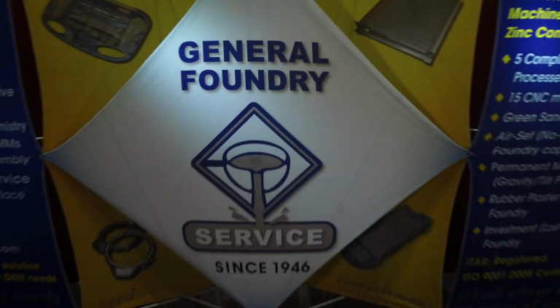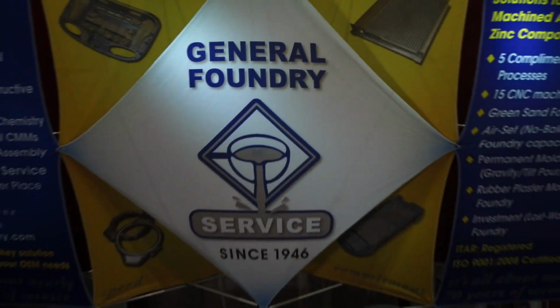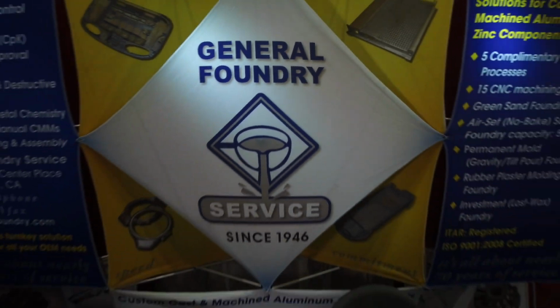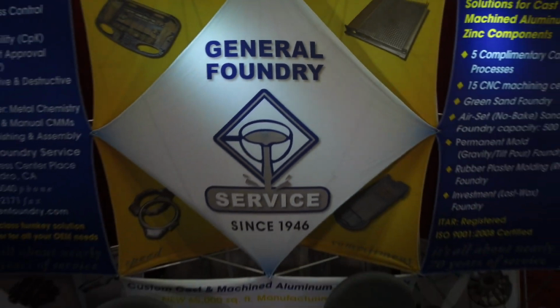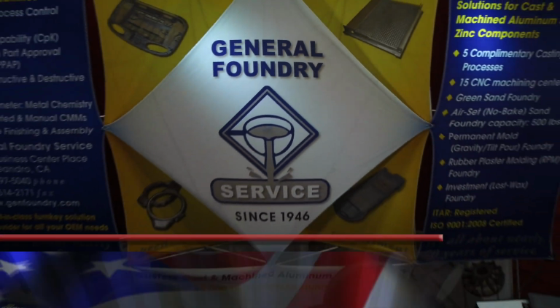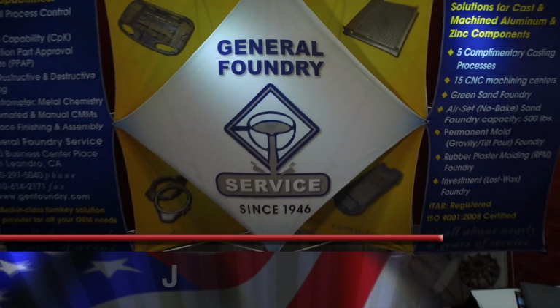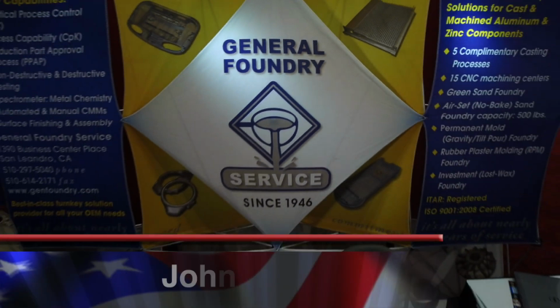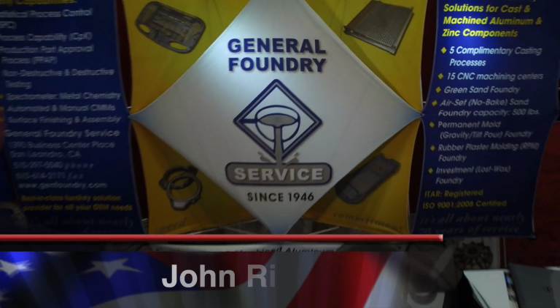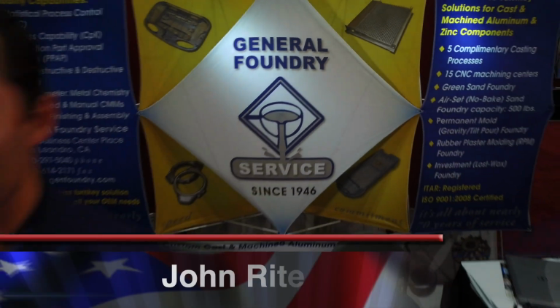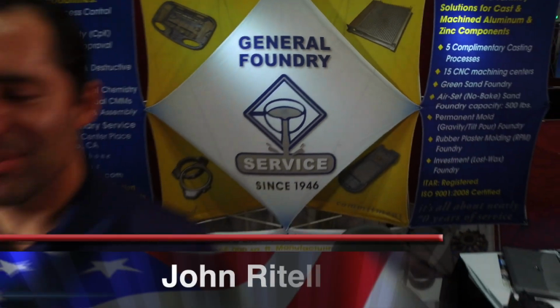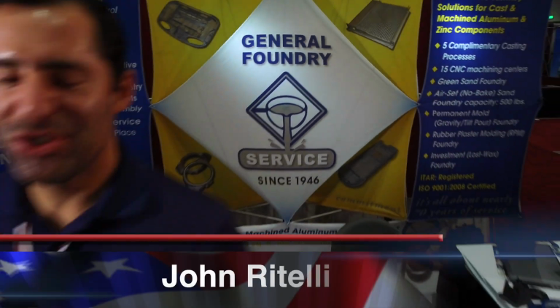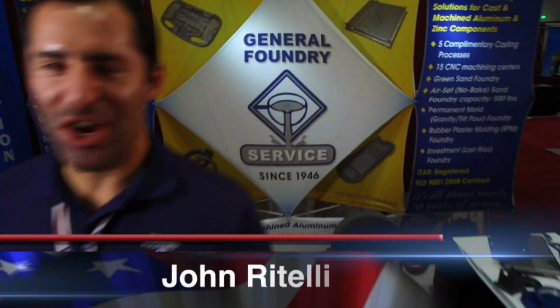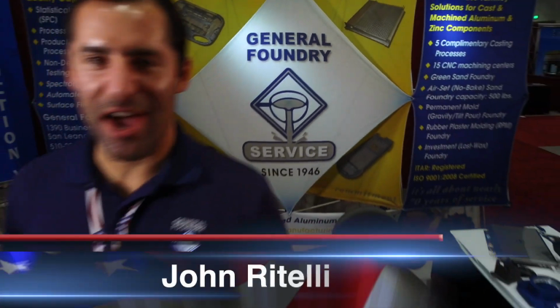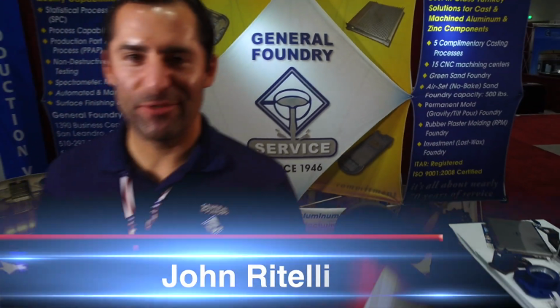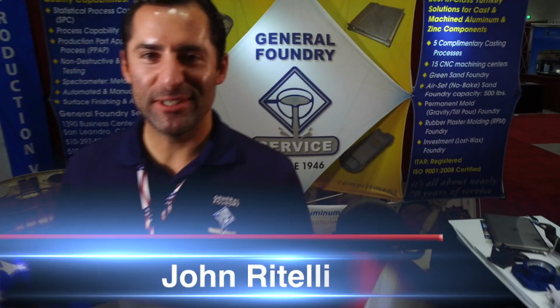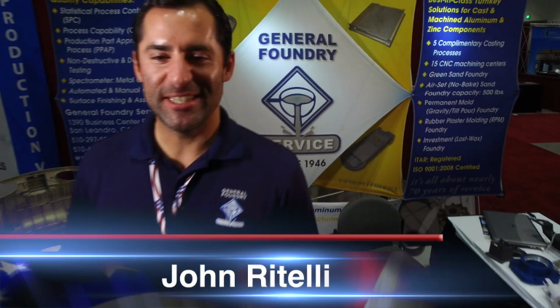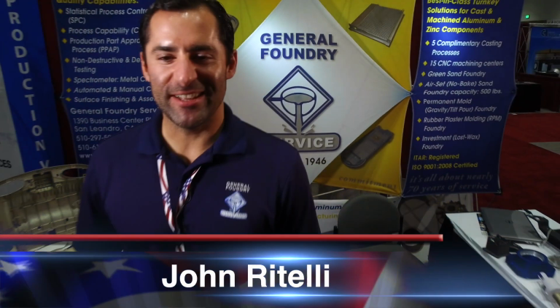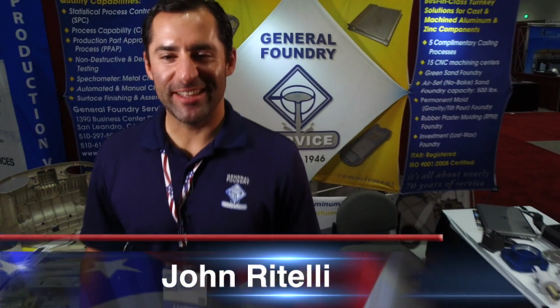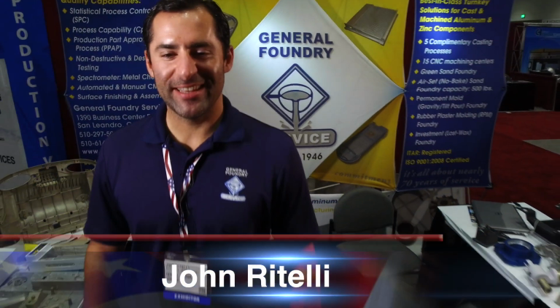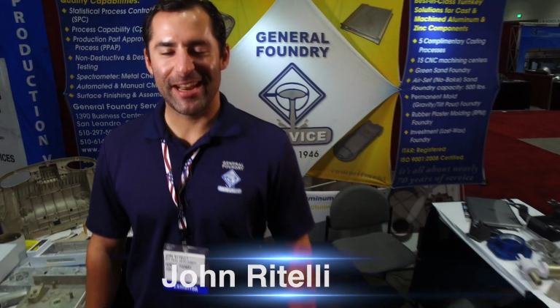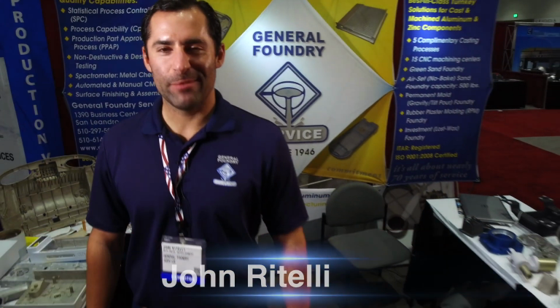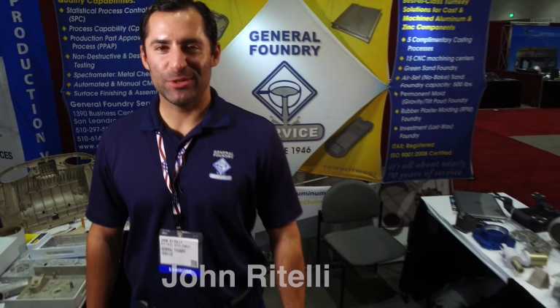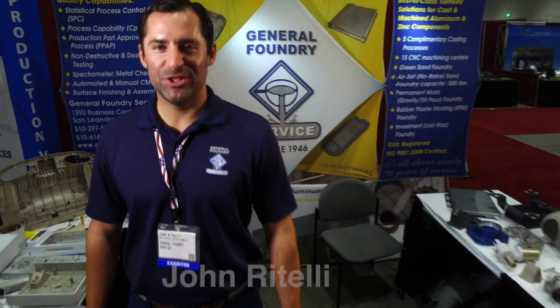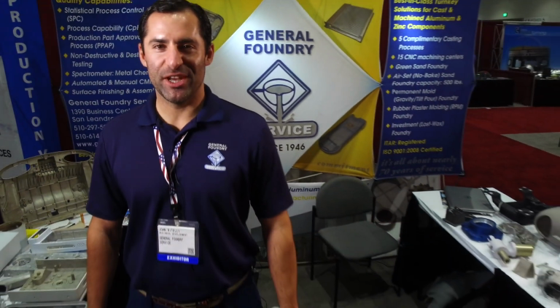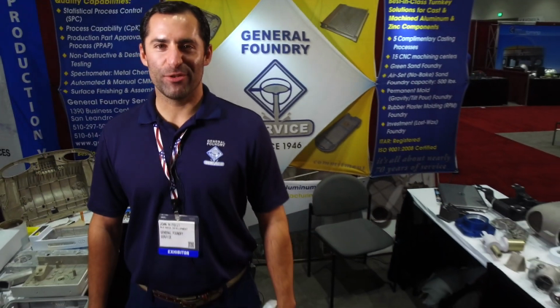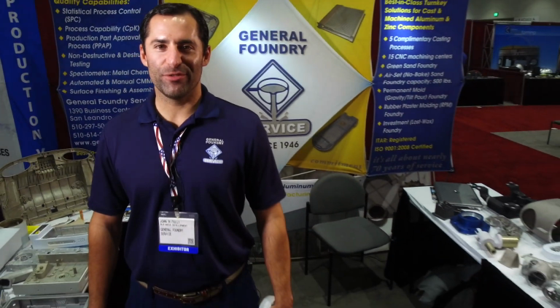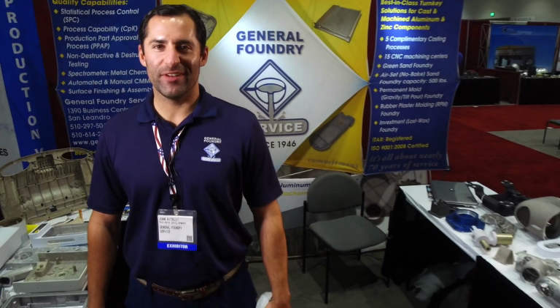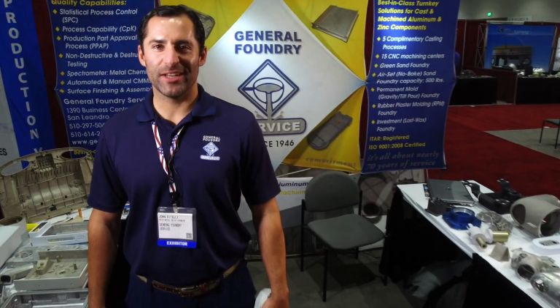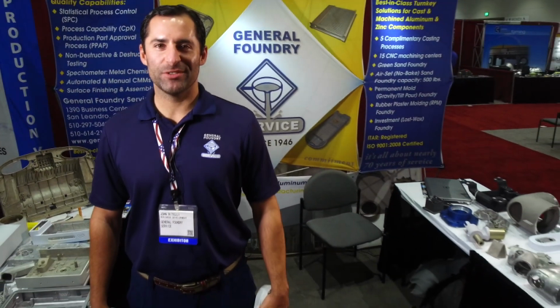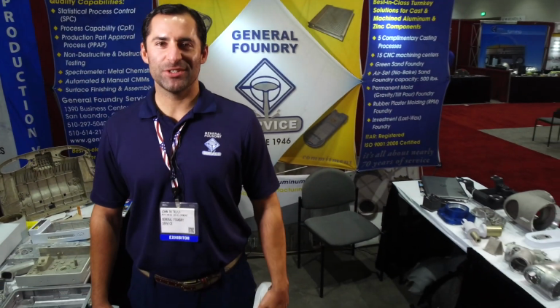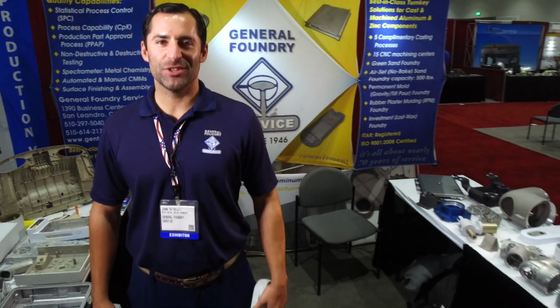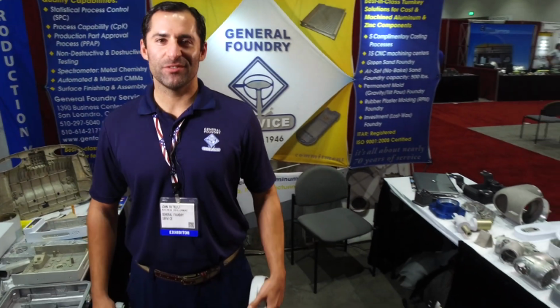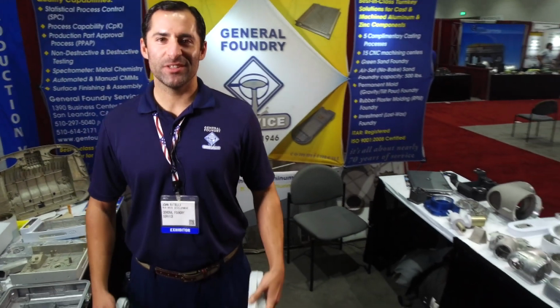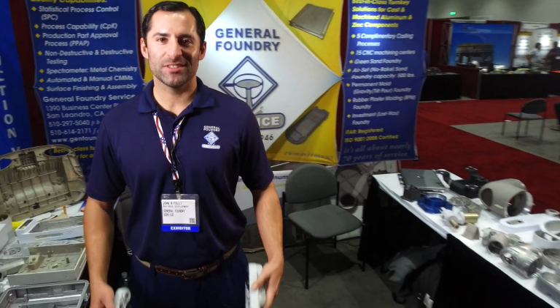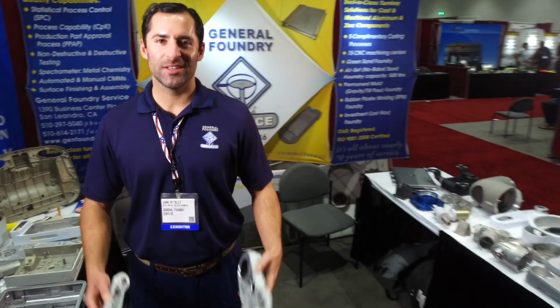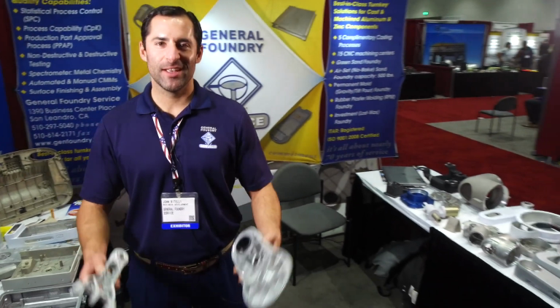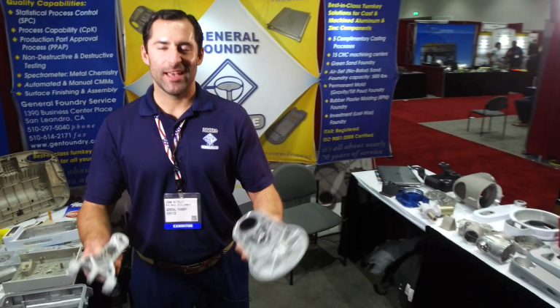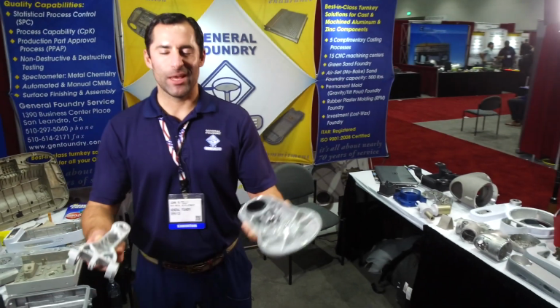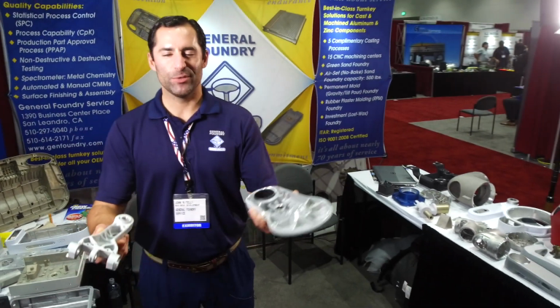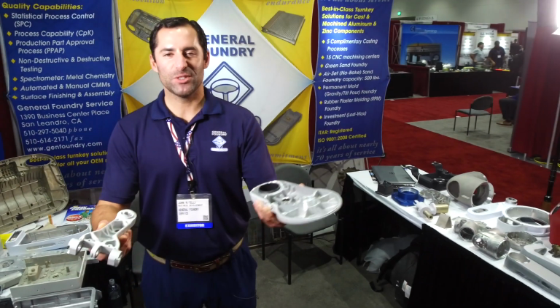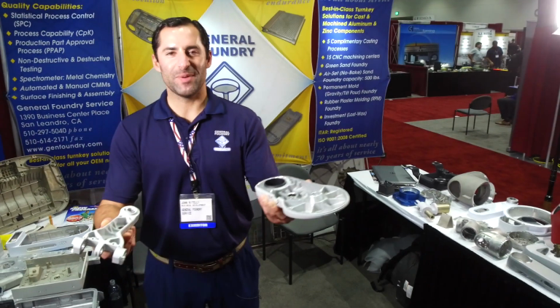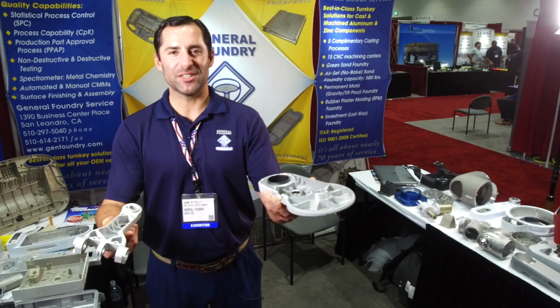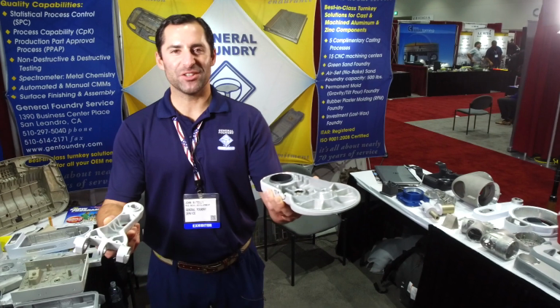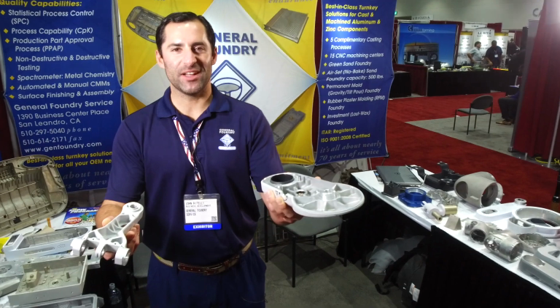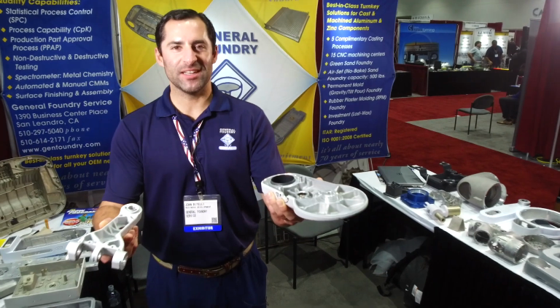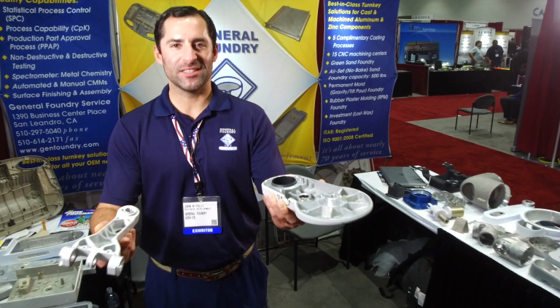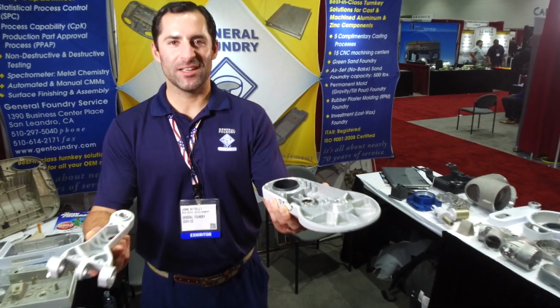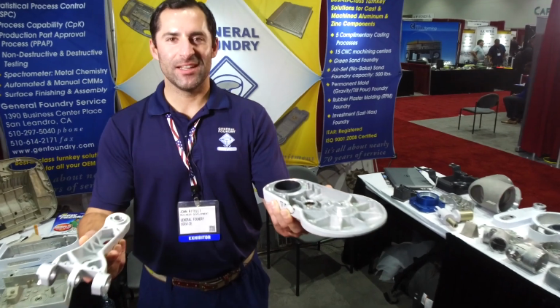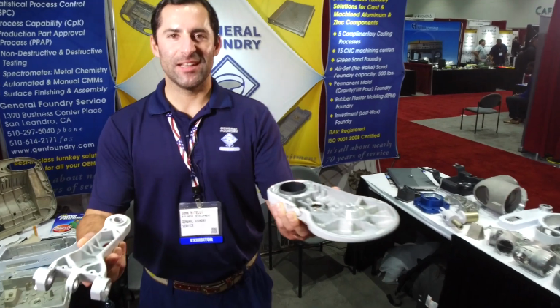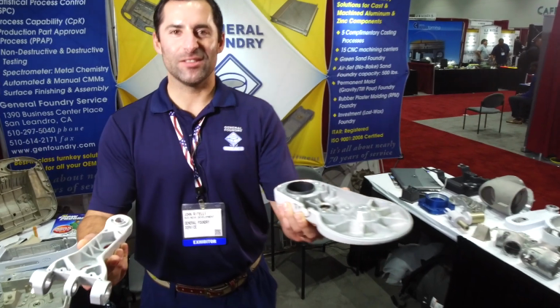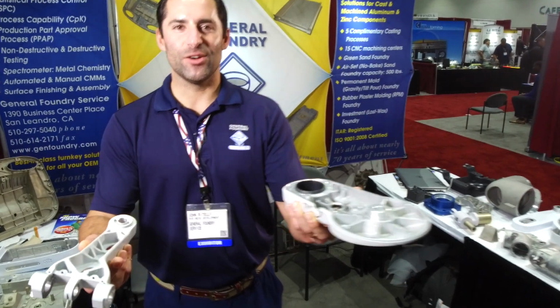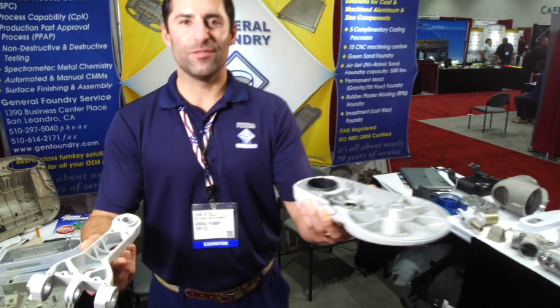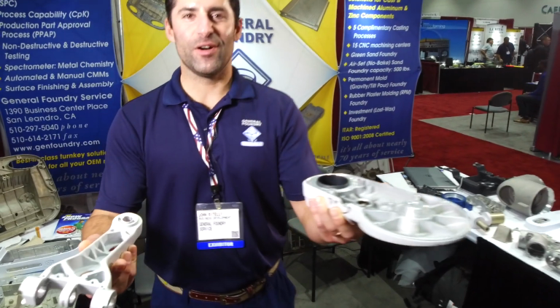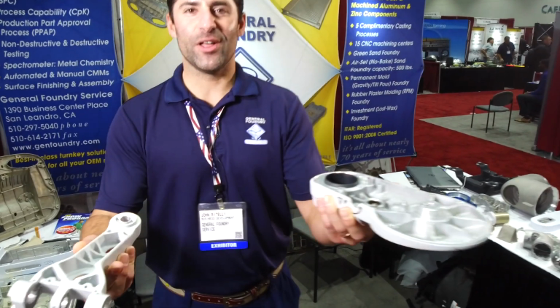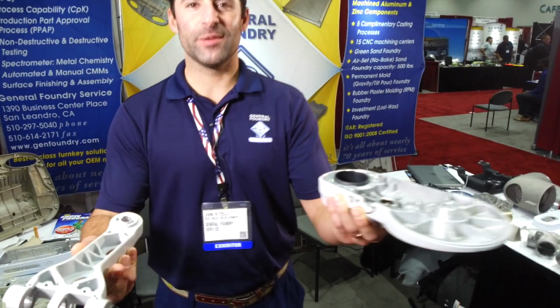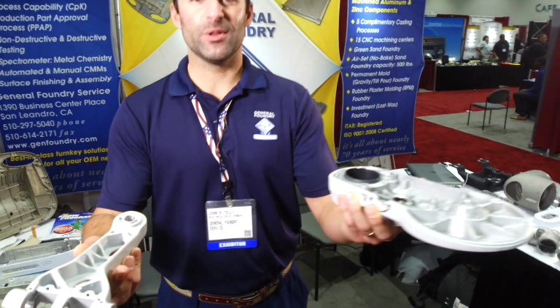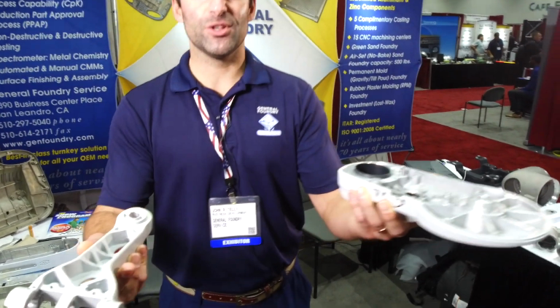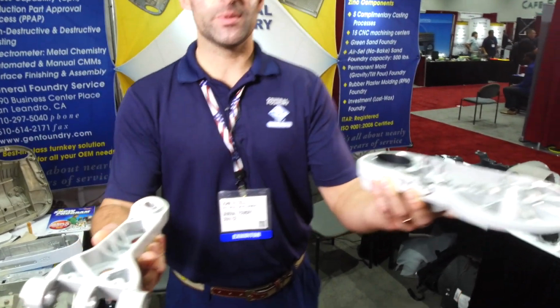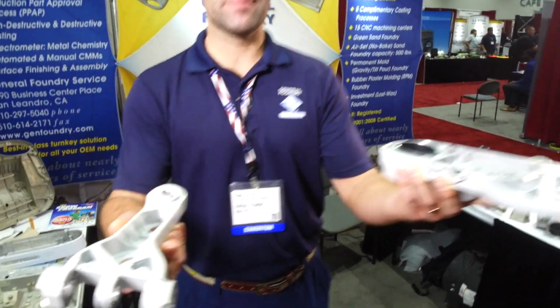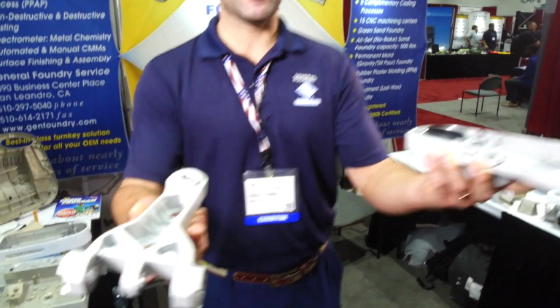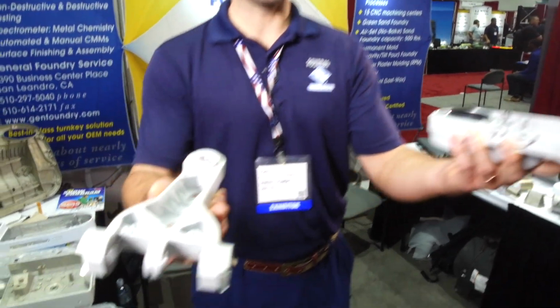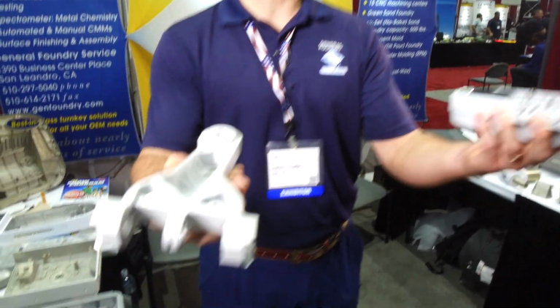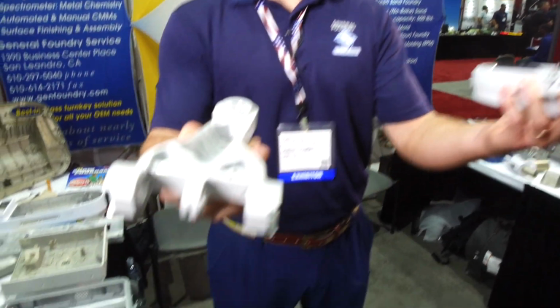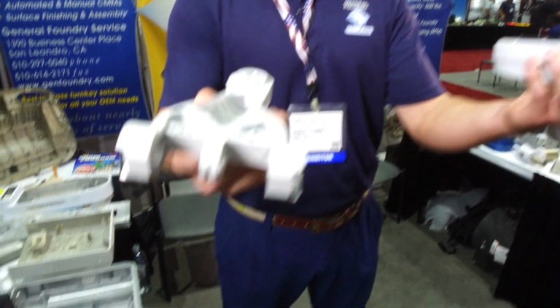Hi, my name is John Ratelli, and I'm with General Foundry Service, and we specialize in low-volume aluminum castings.